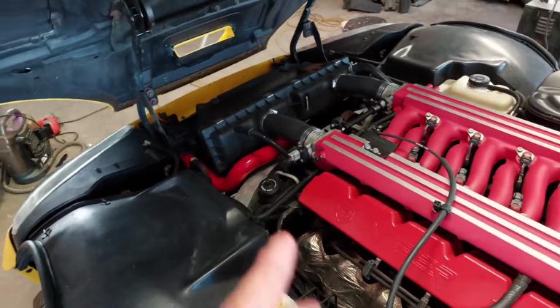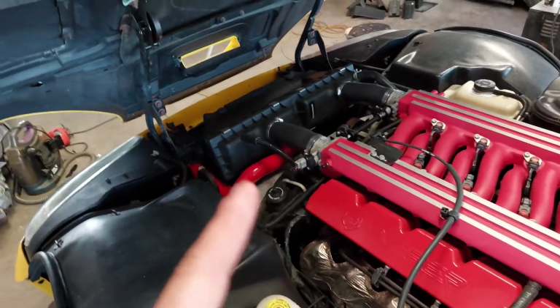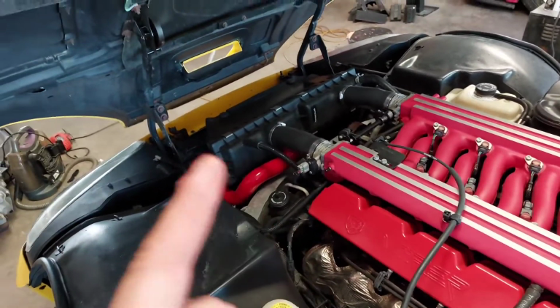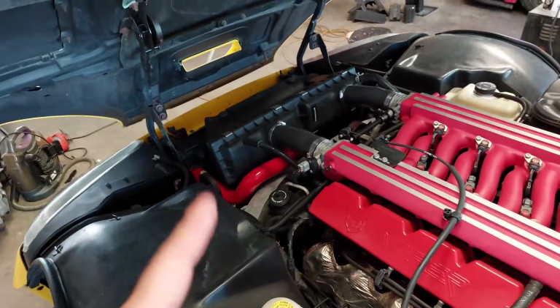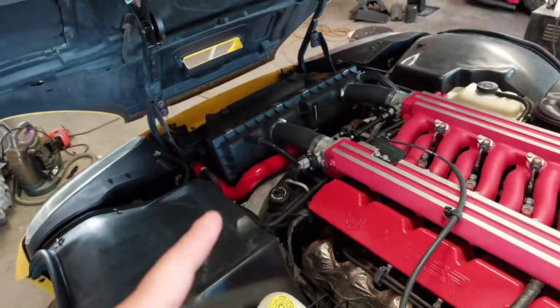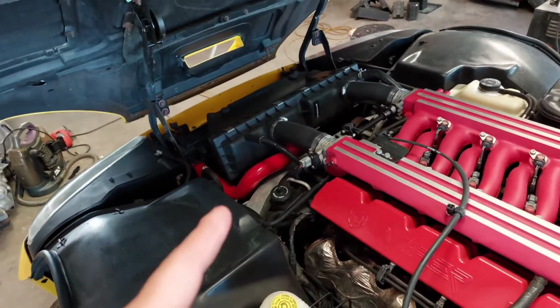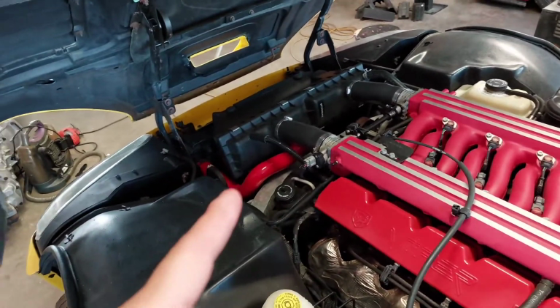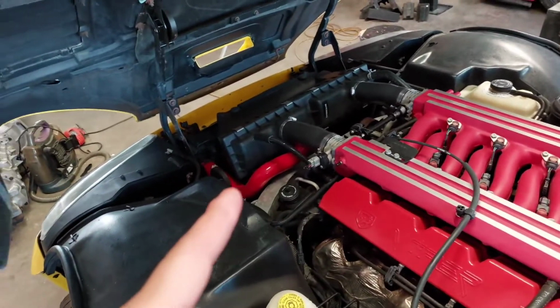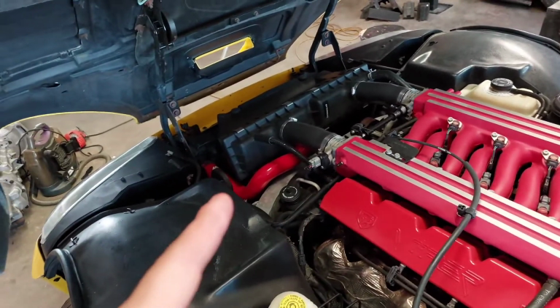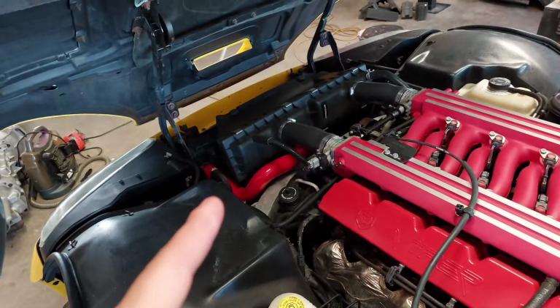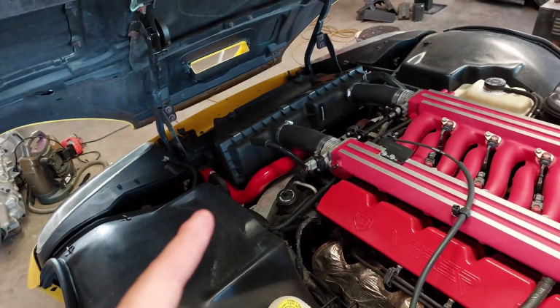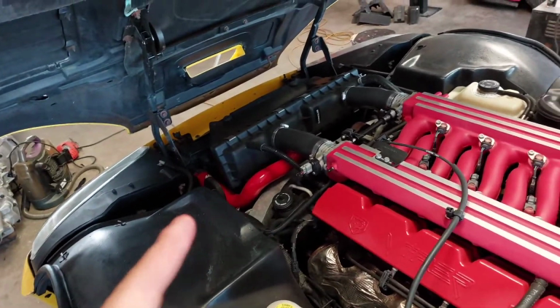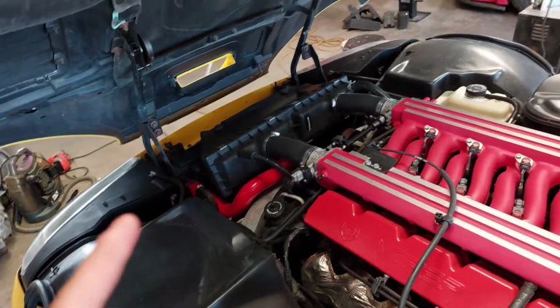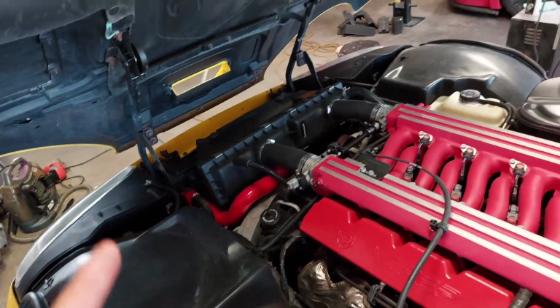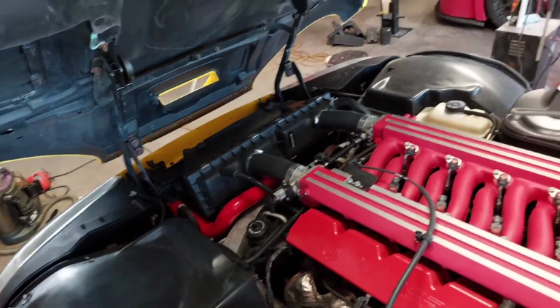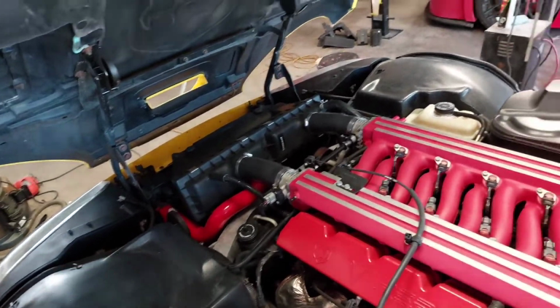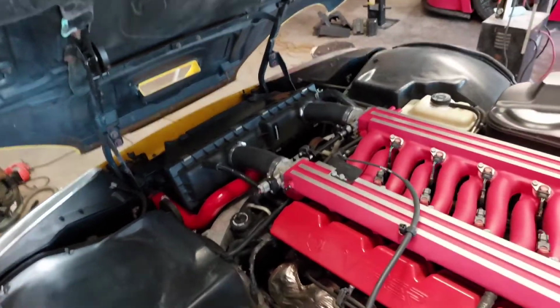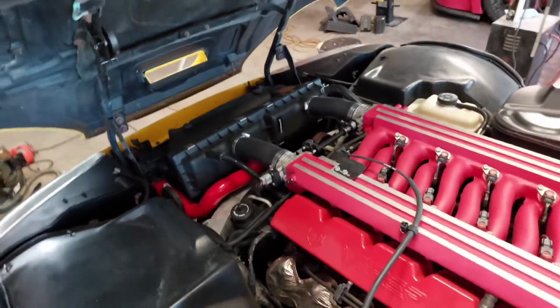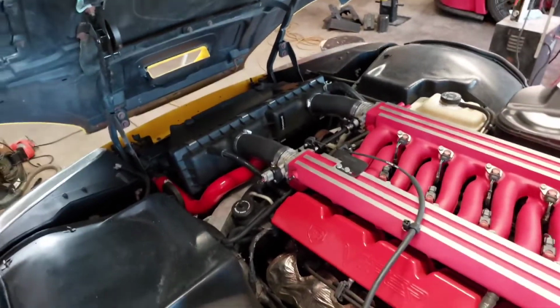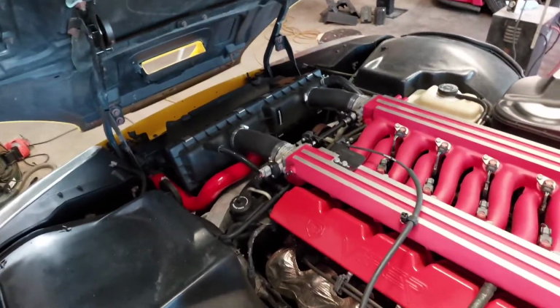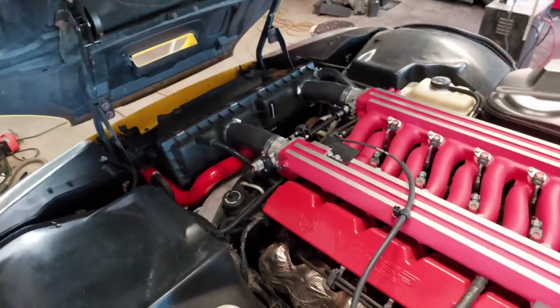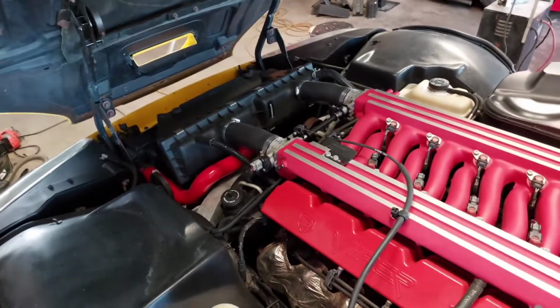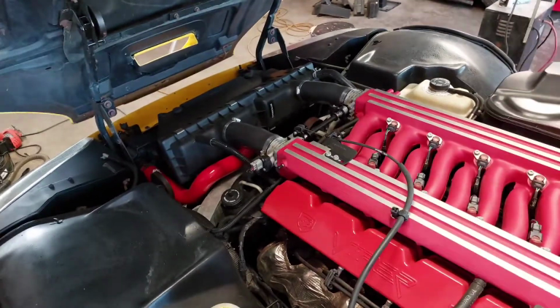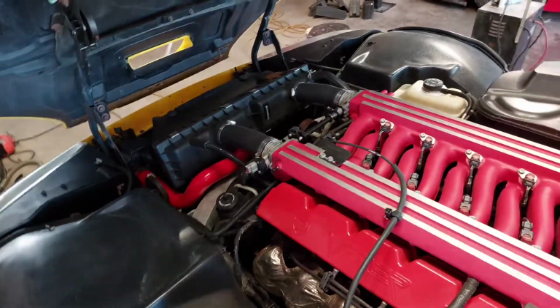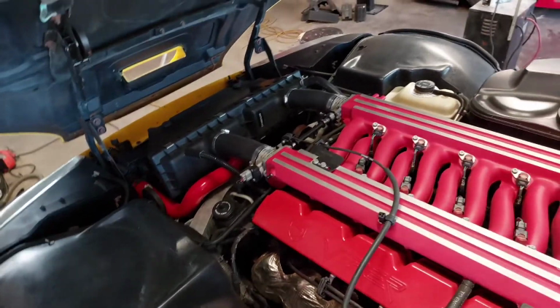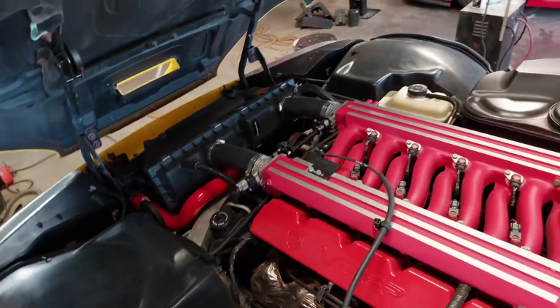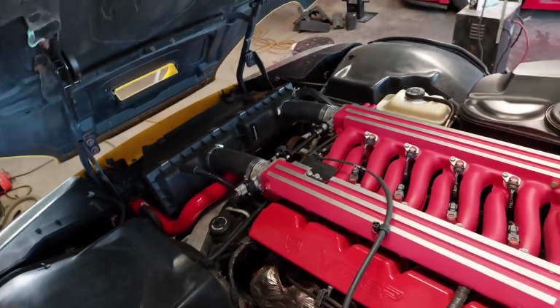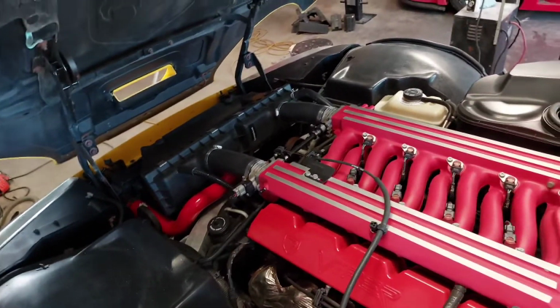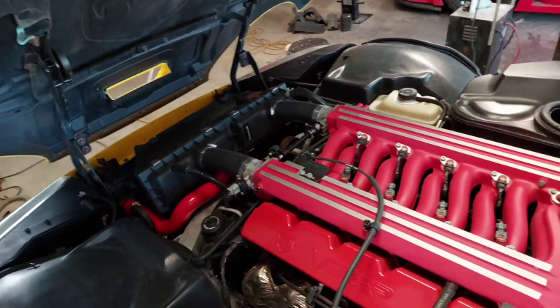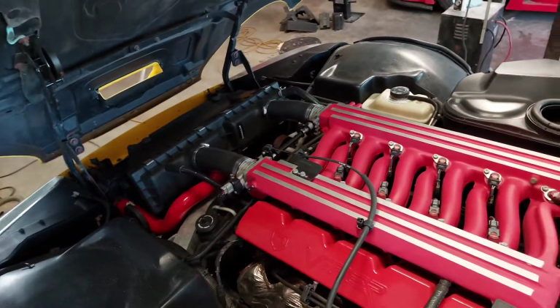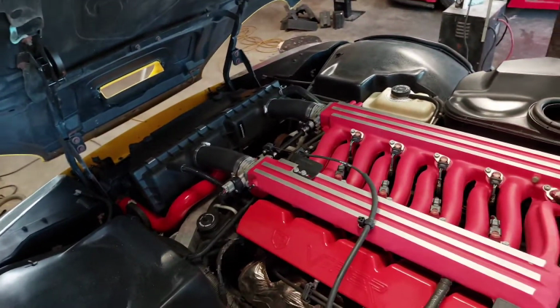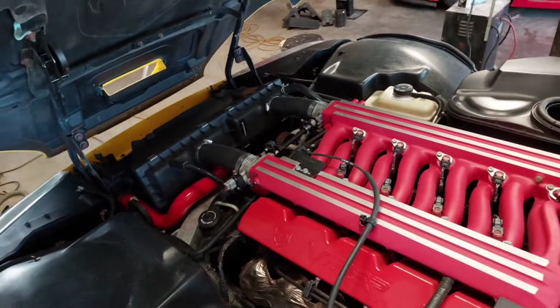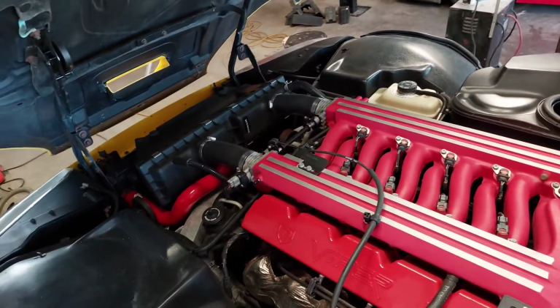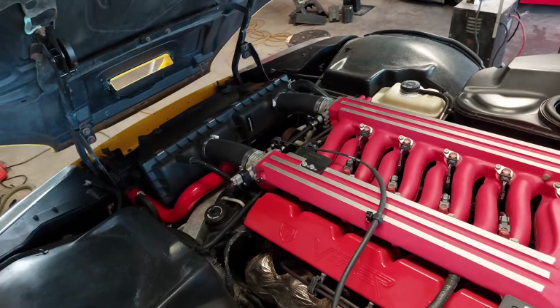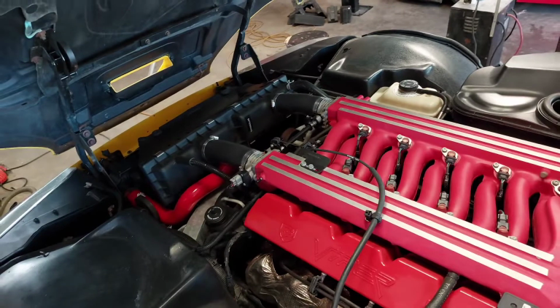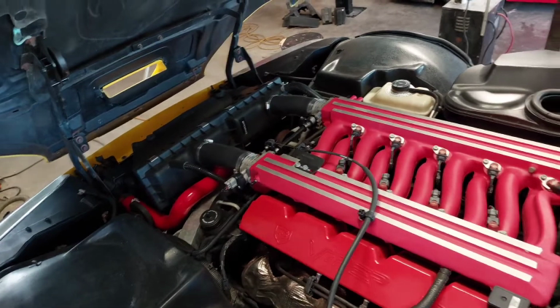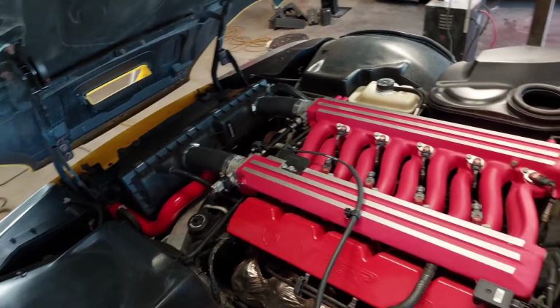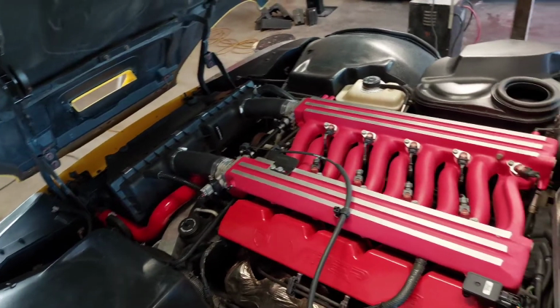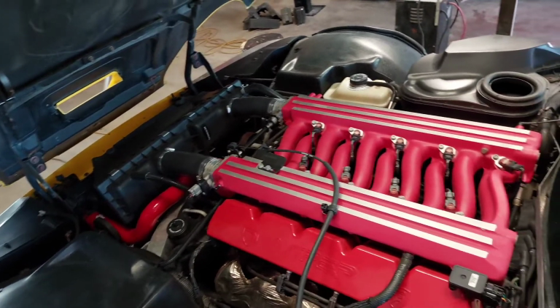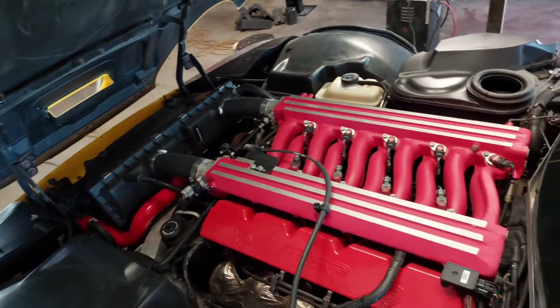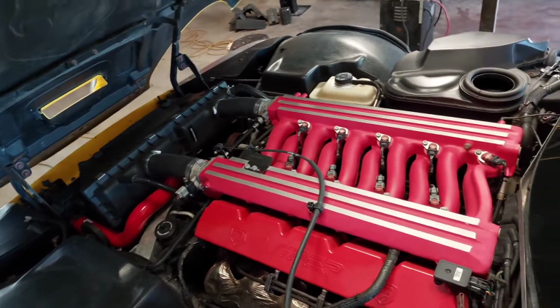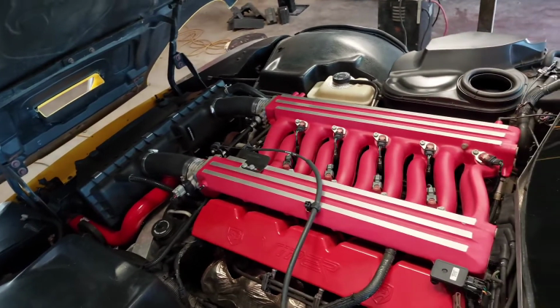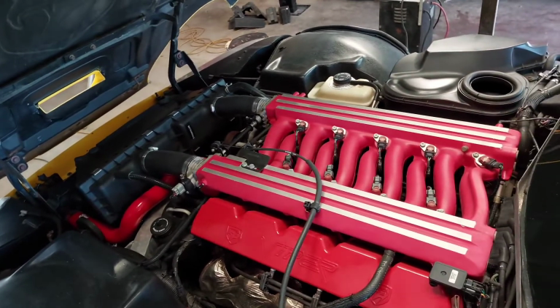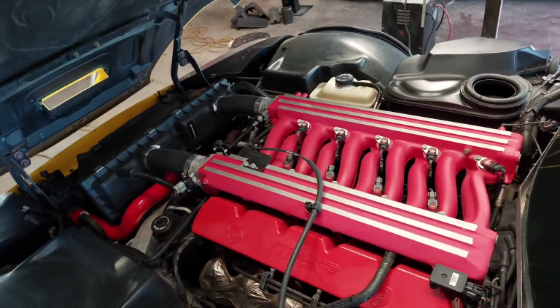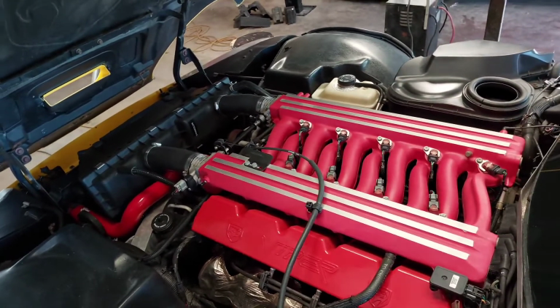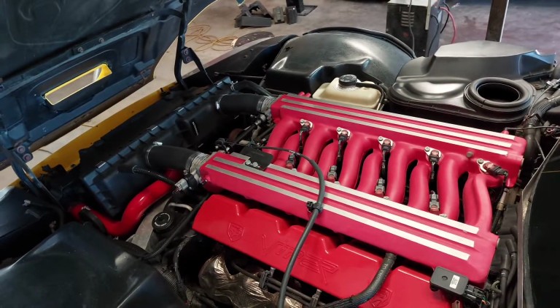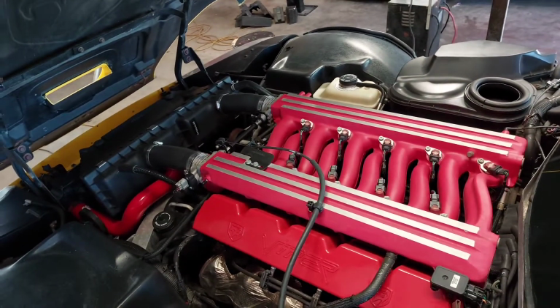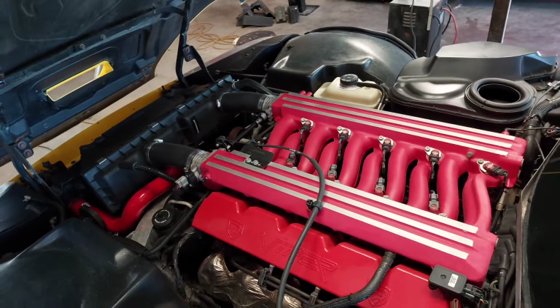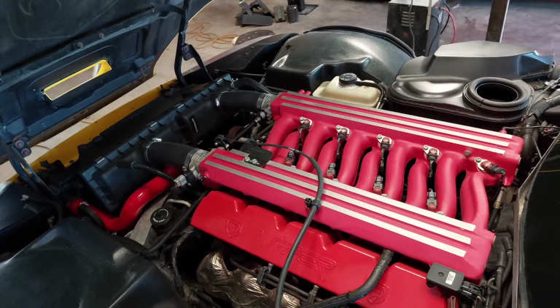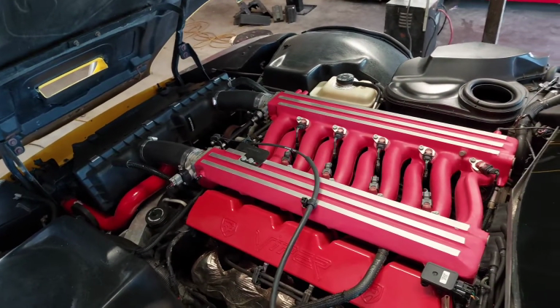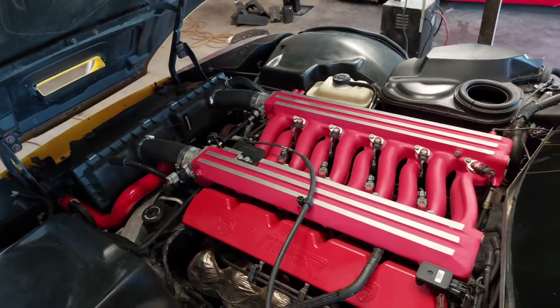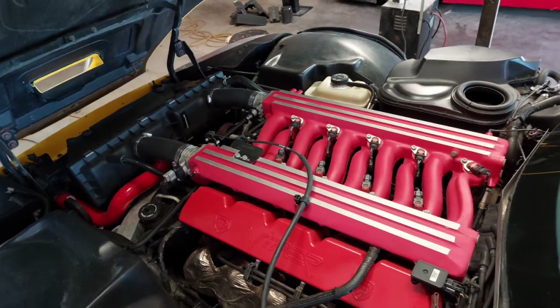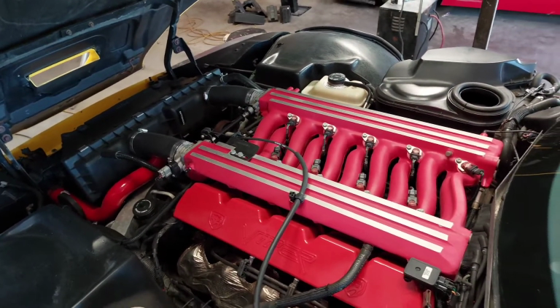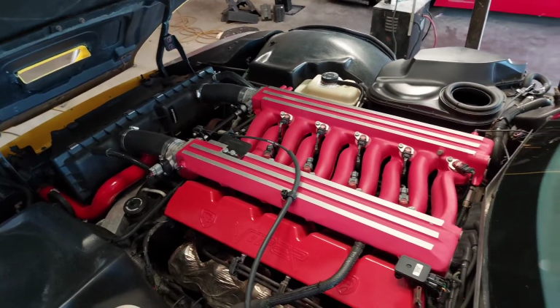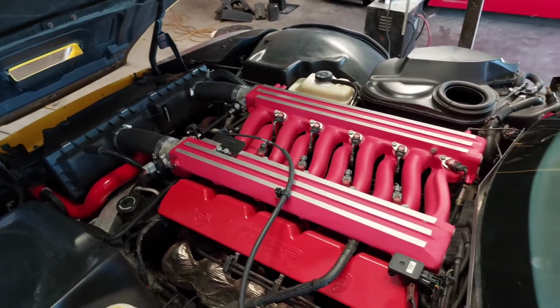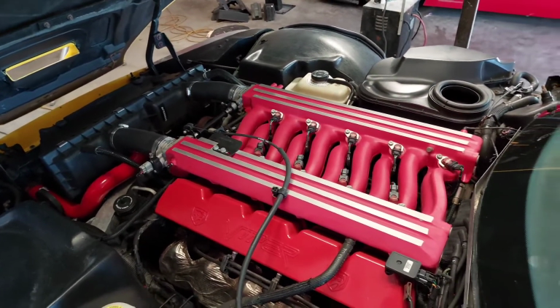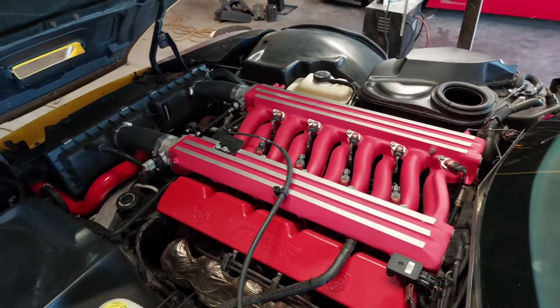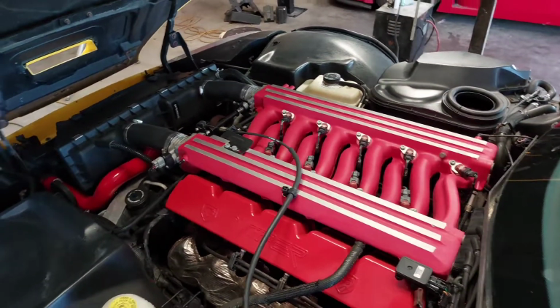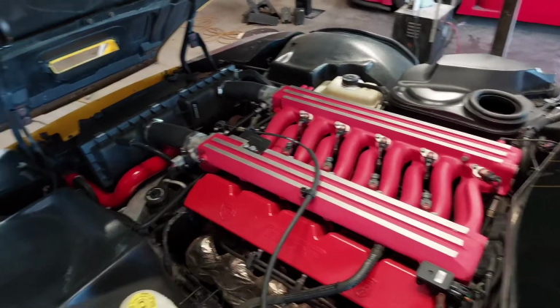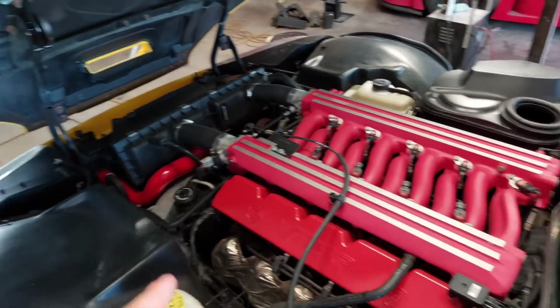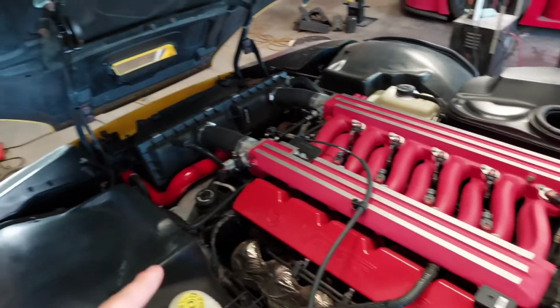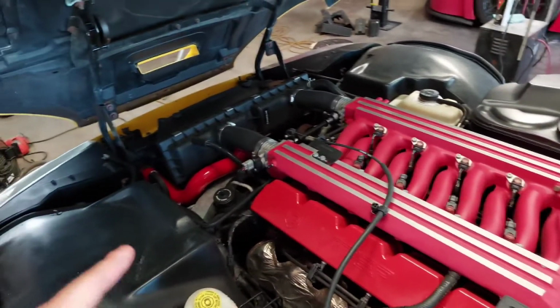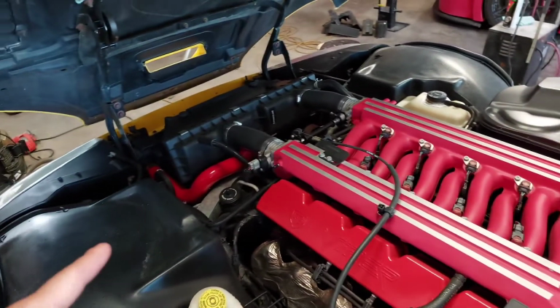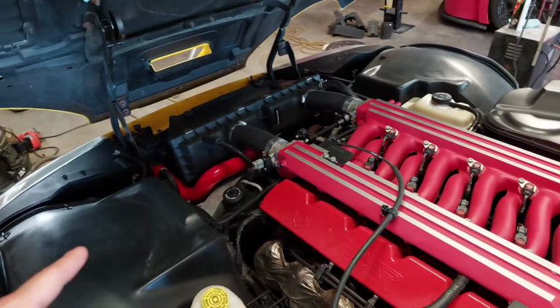This one's already been gone through. We've done the coolant flushing and some of the servicing.